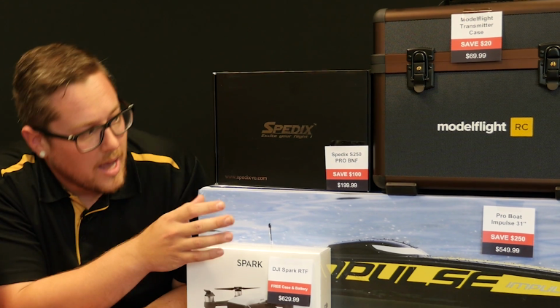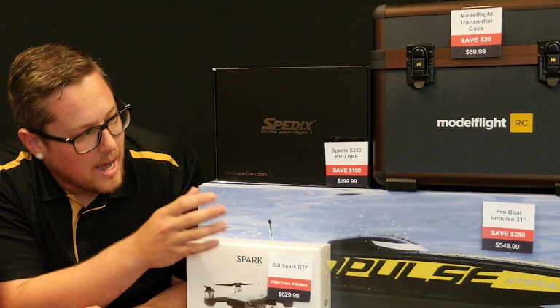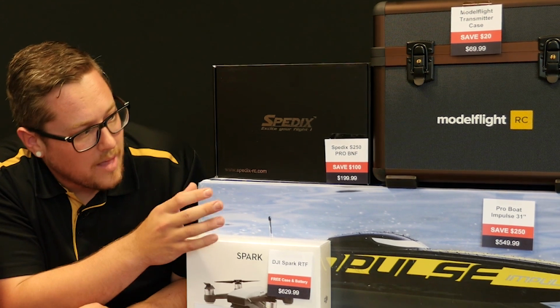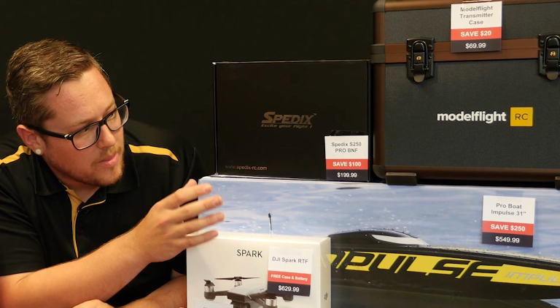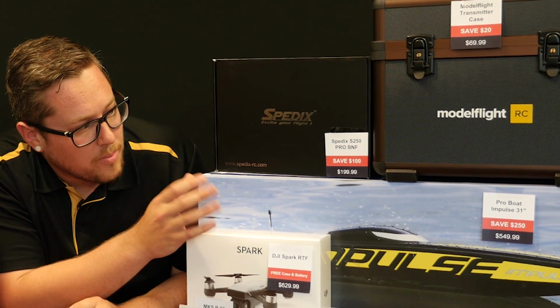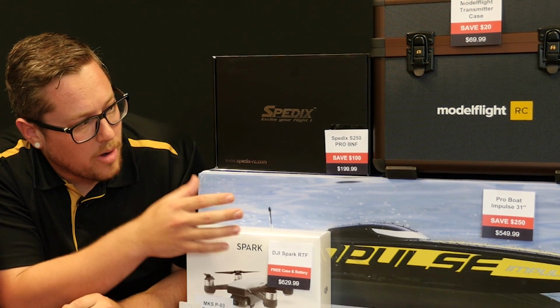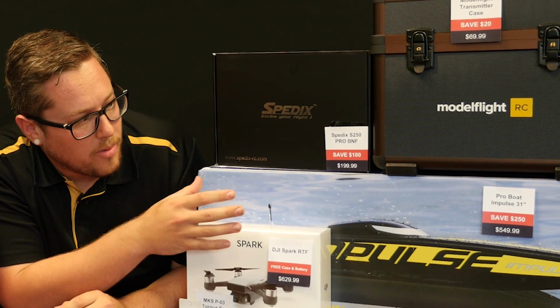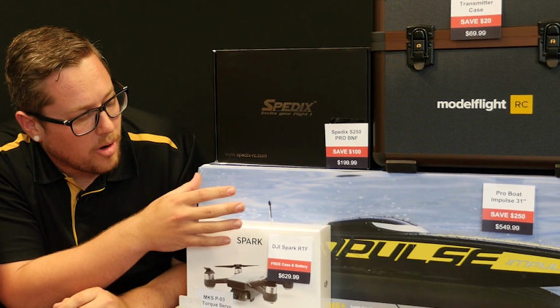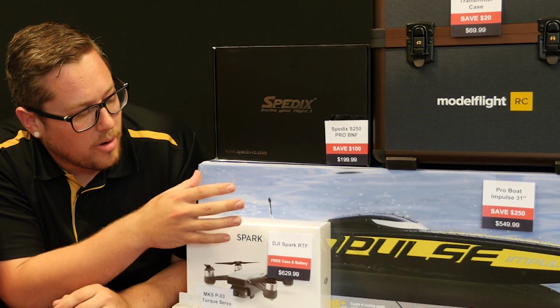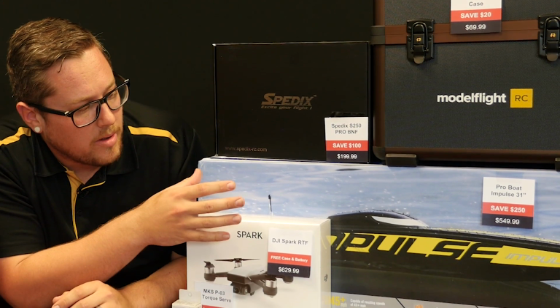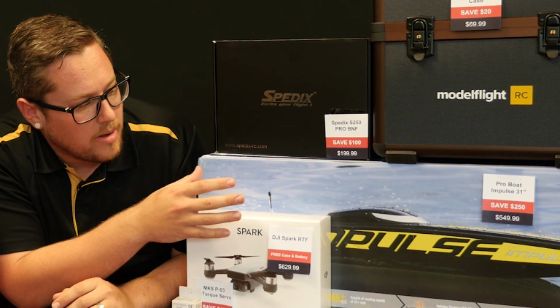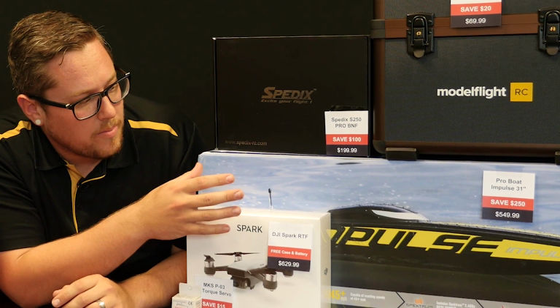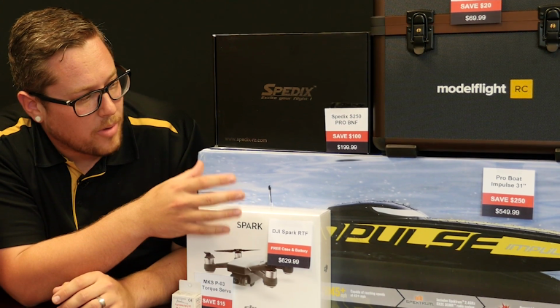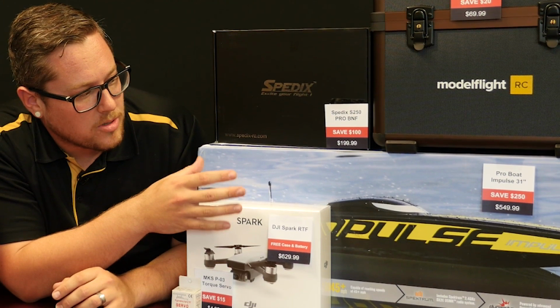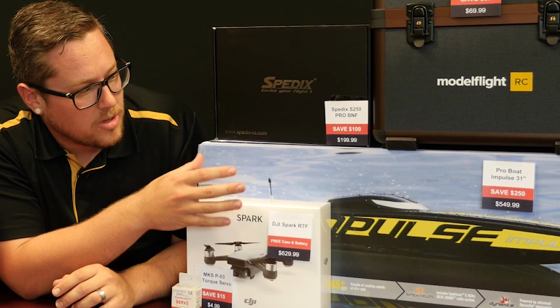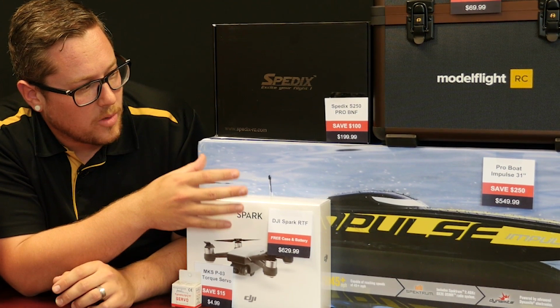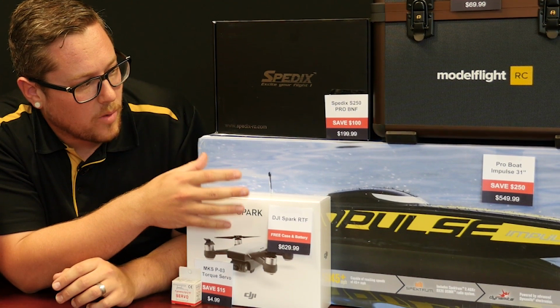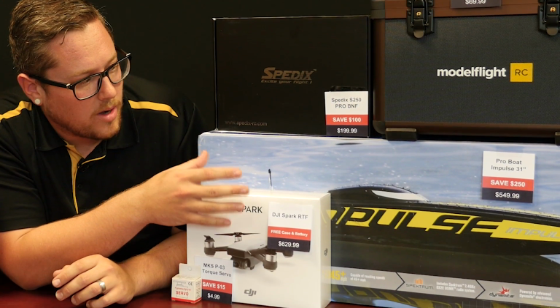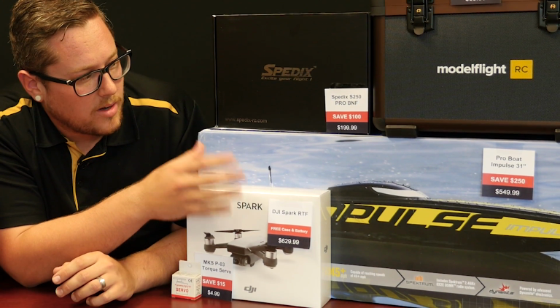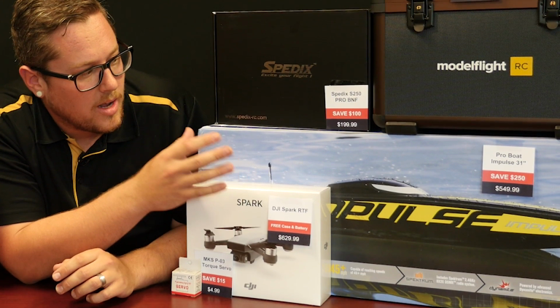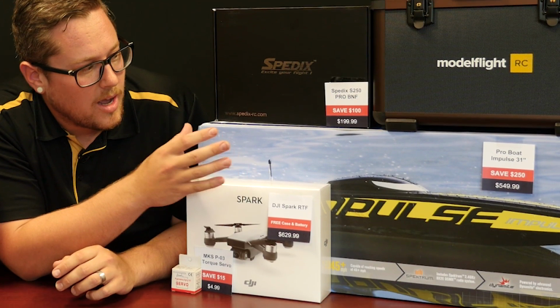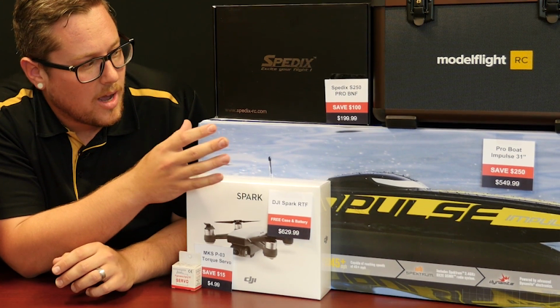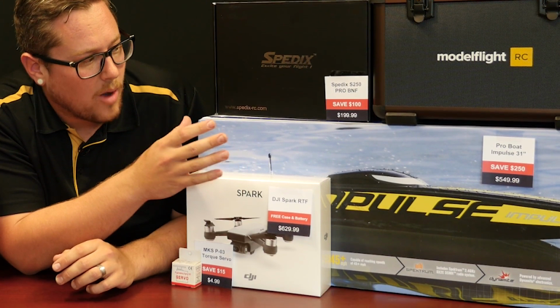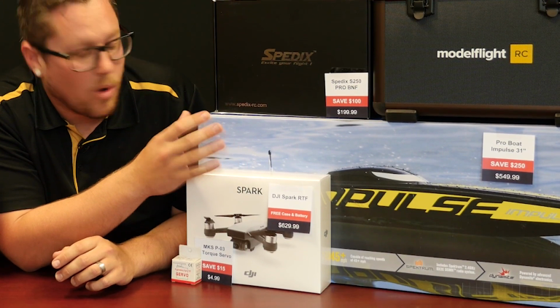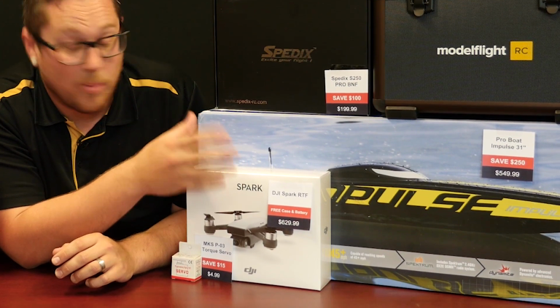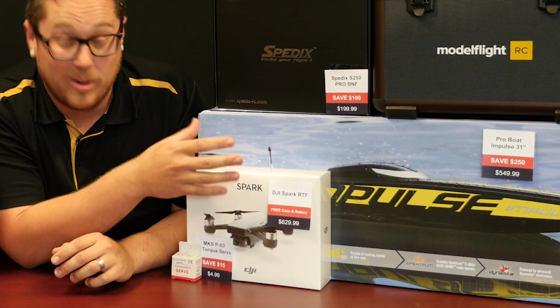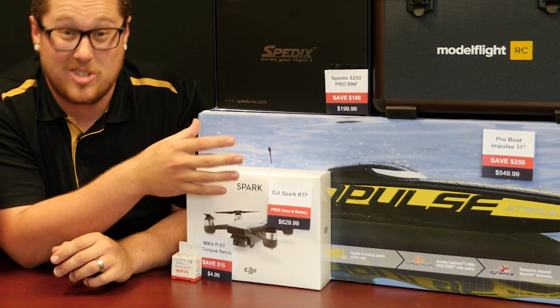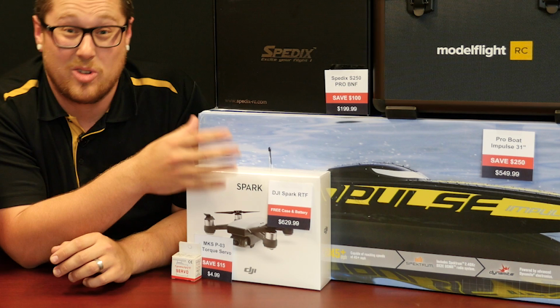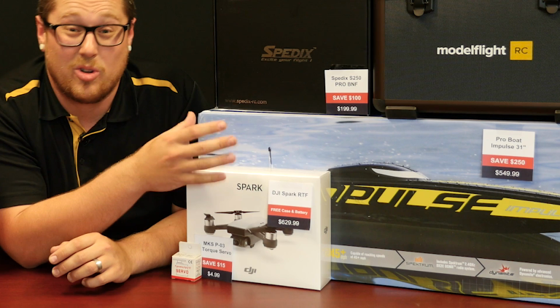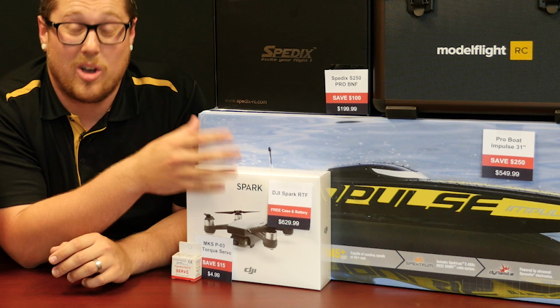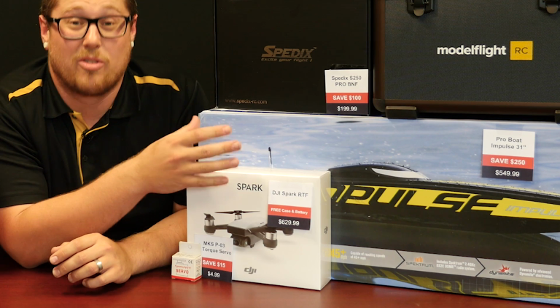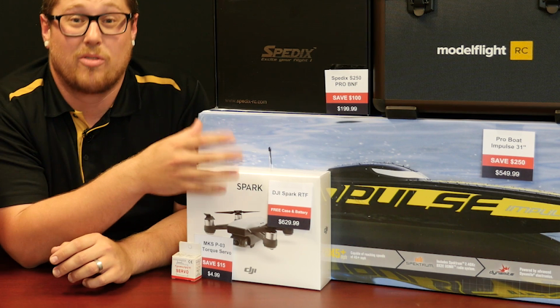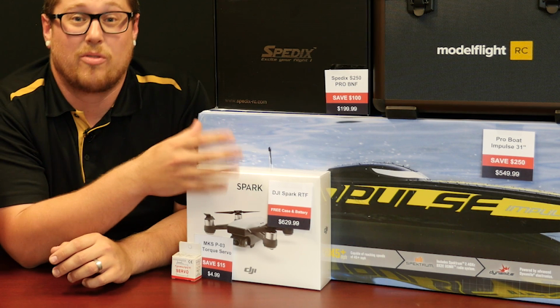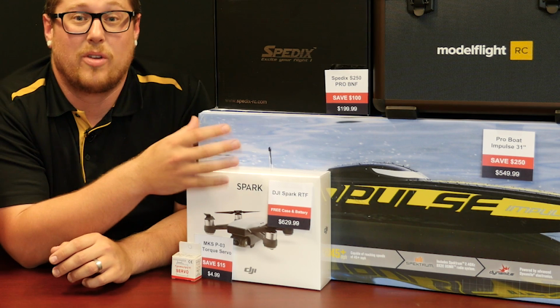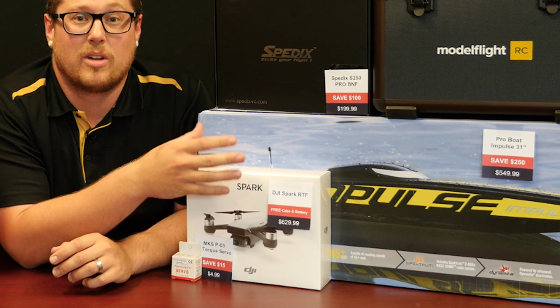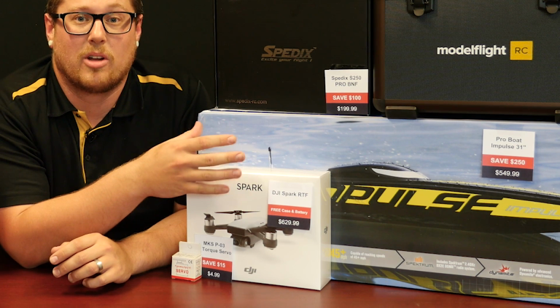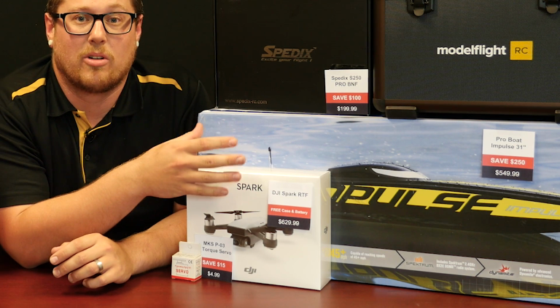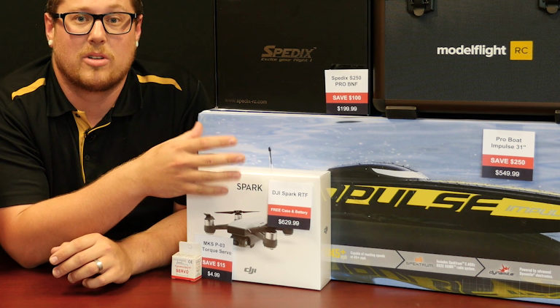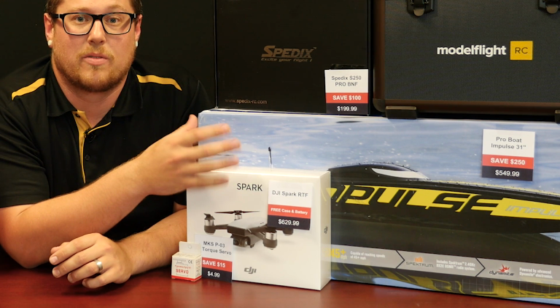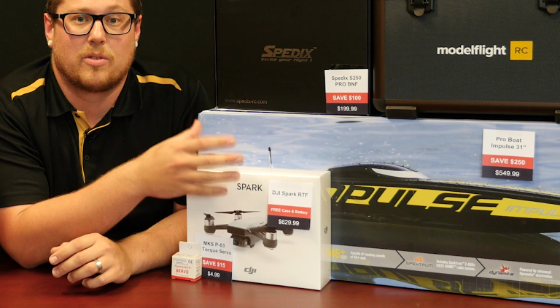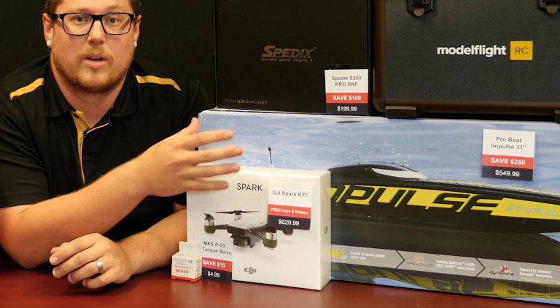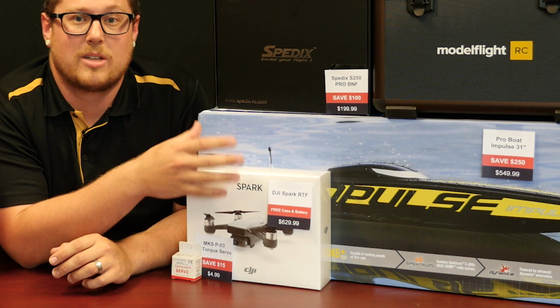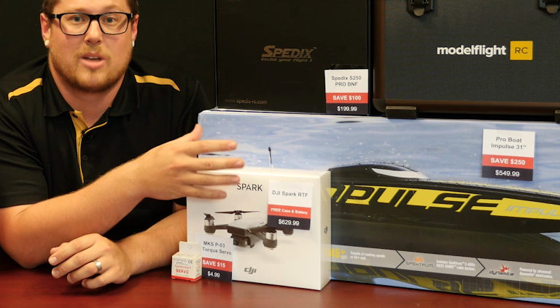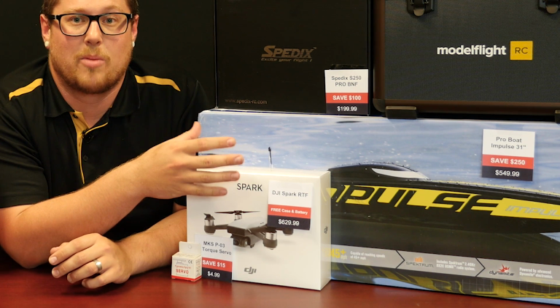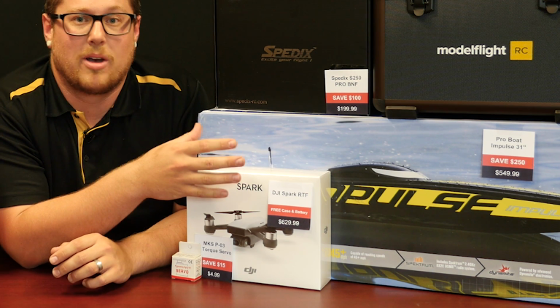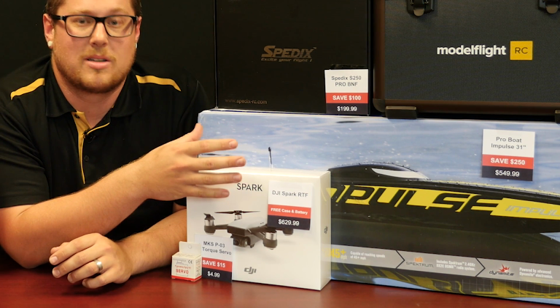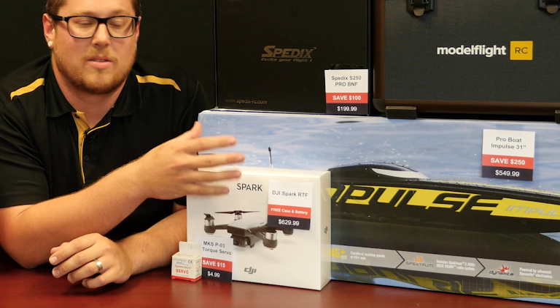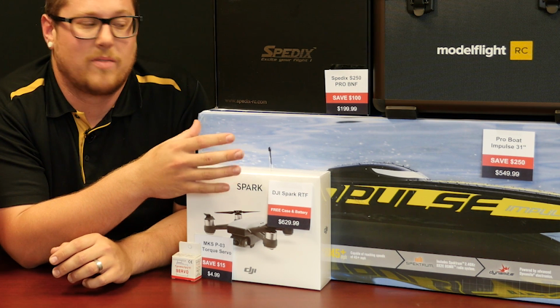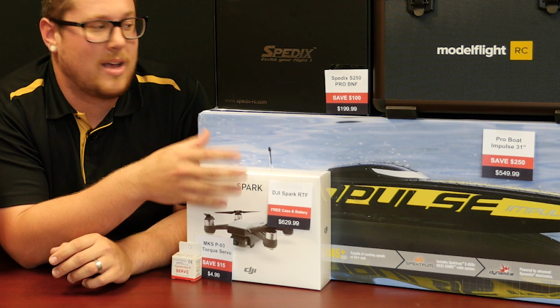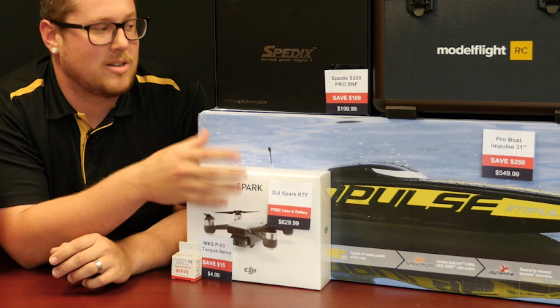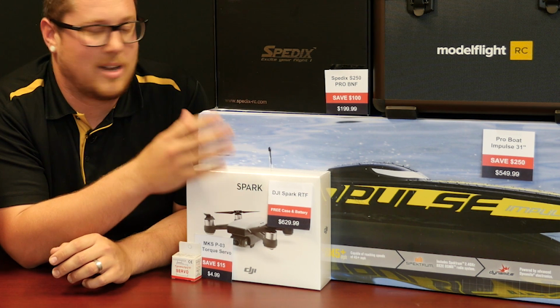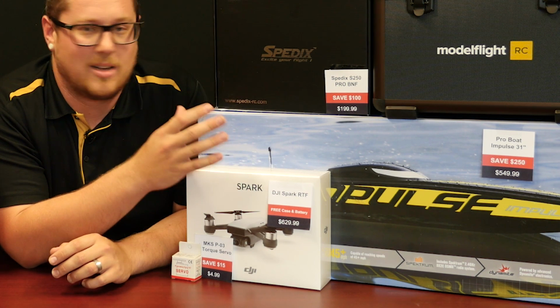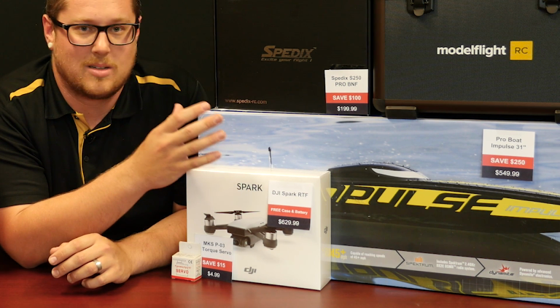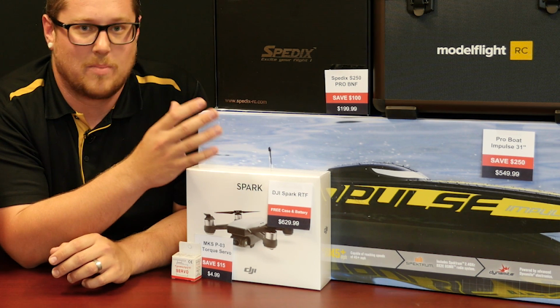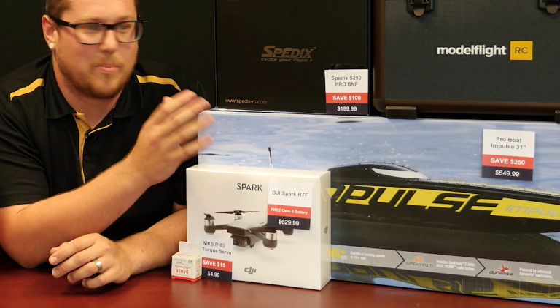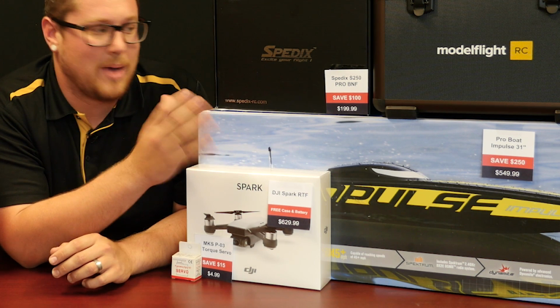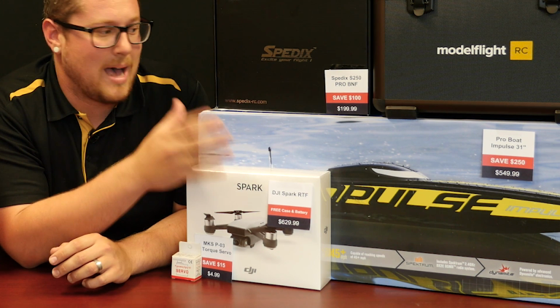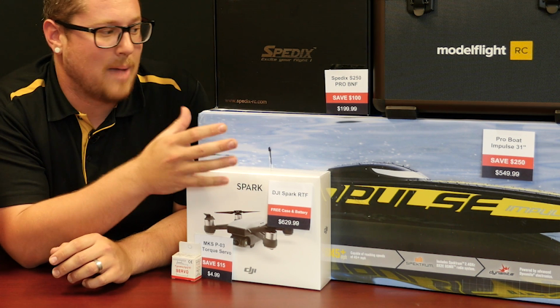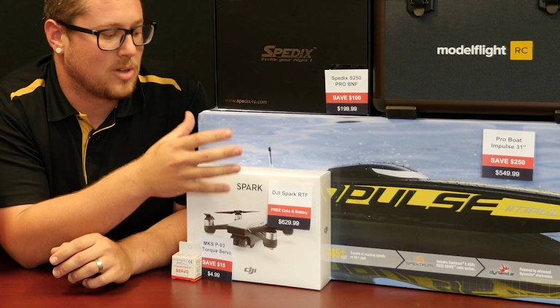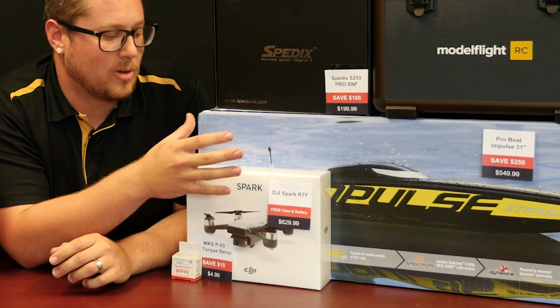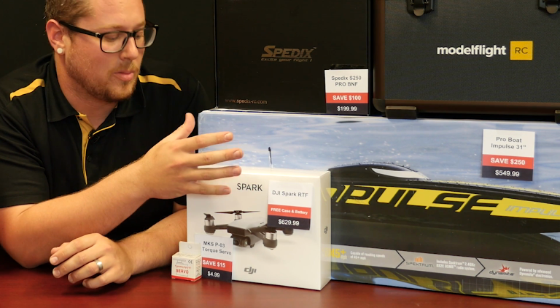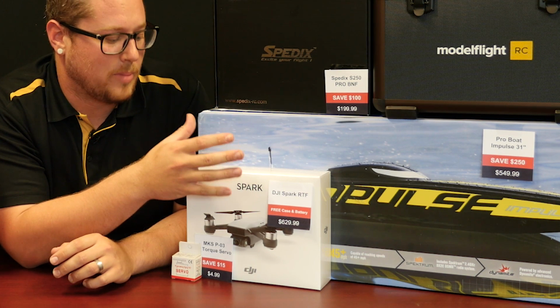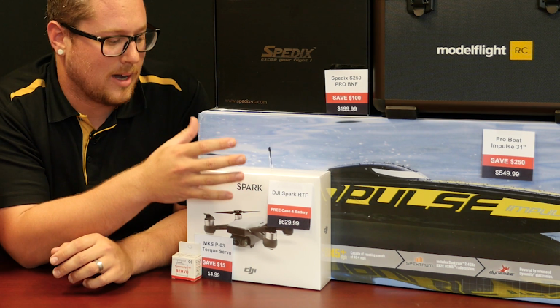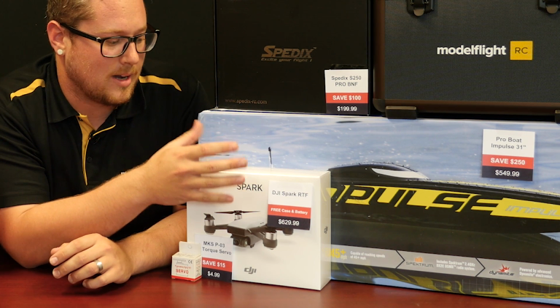The ProBot Impulse 31 — a whopping $250 off the resale price of that. So that is an absolute bargain.